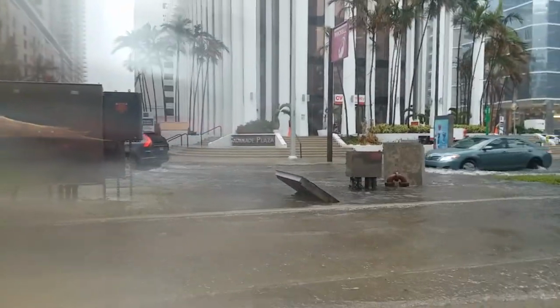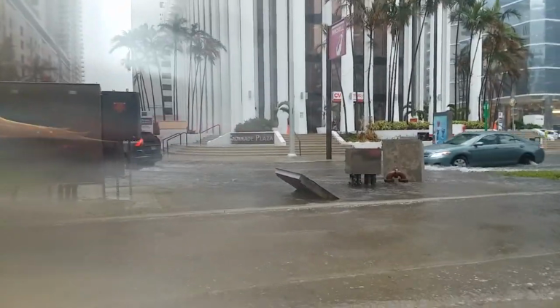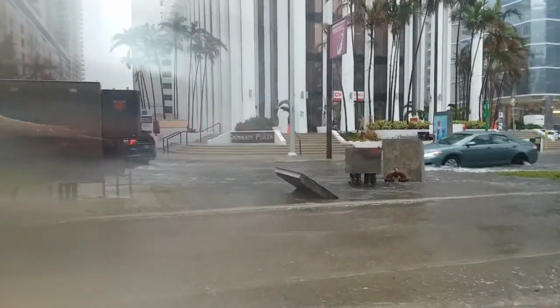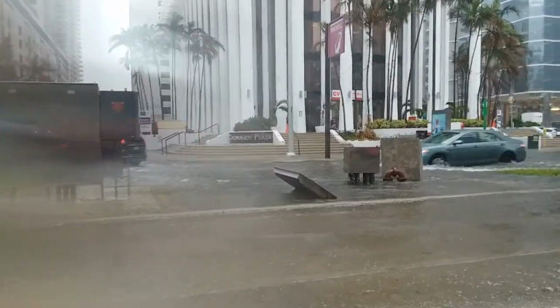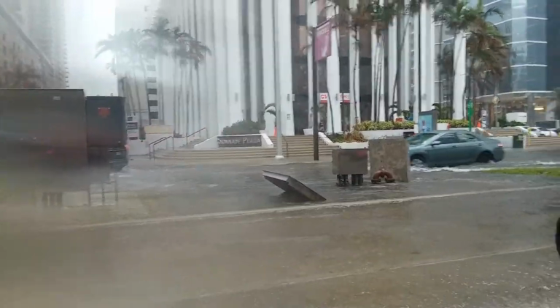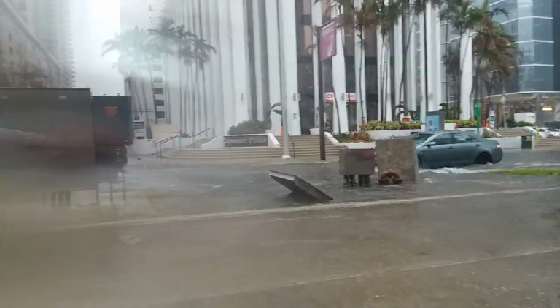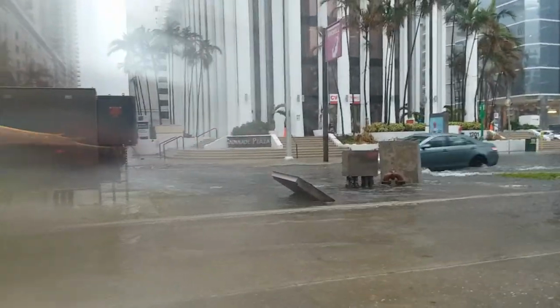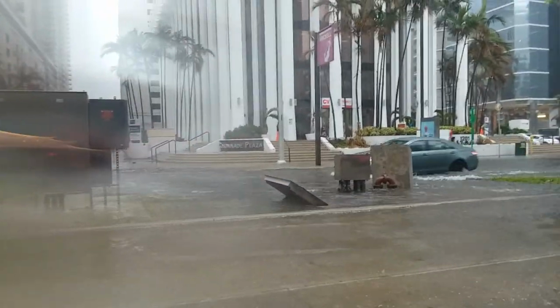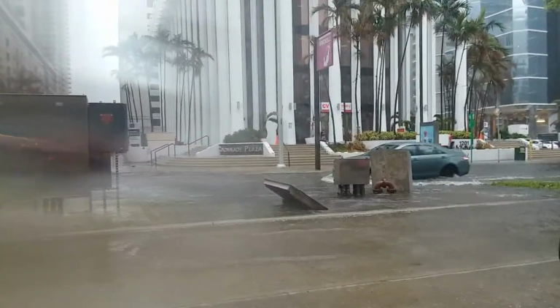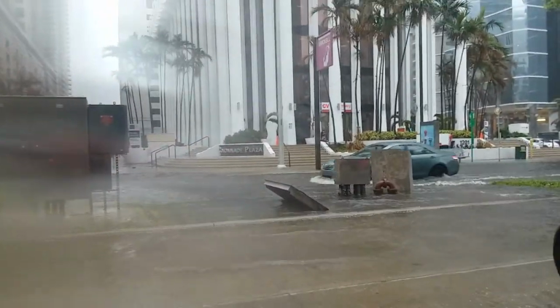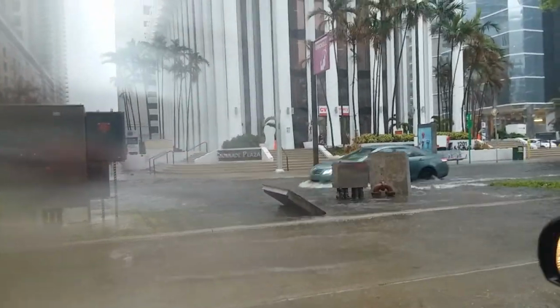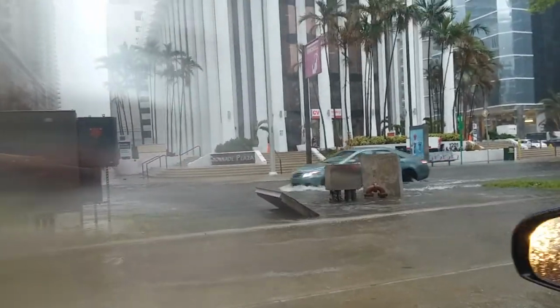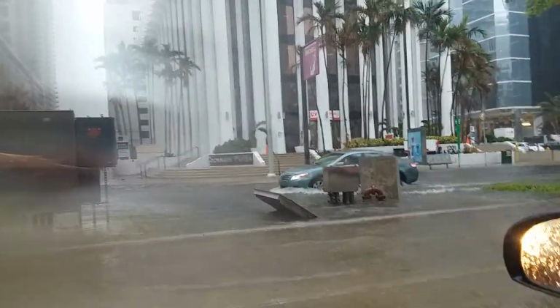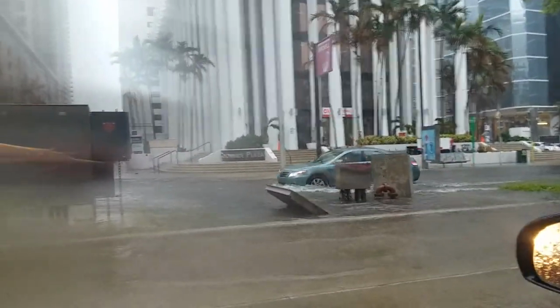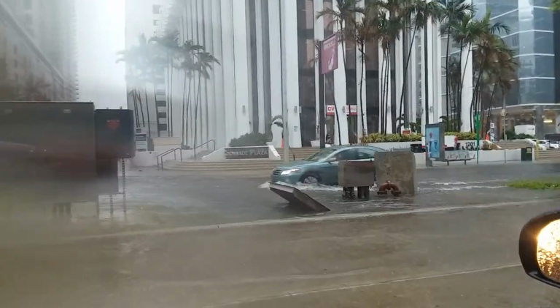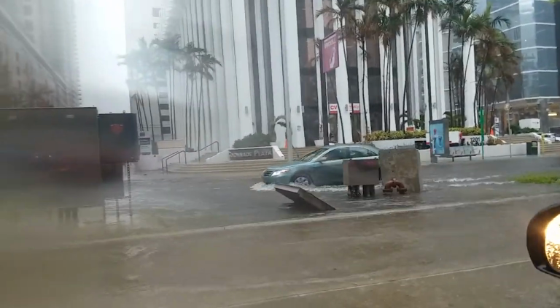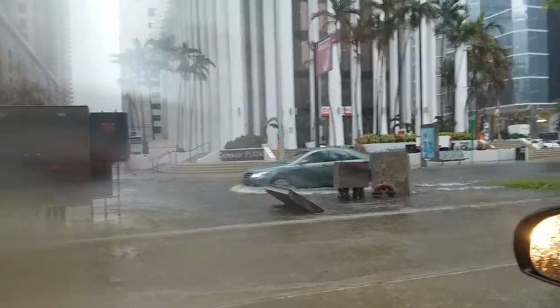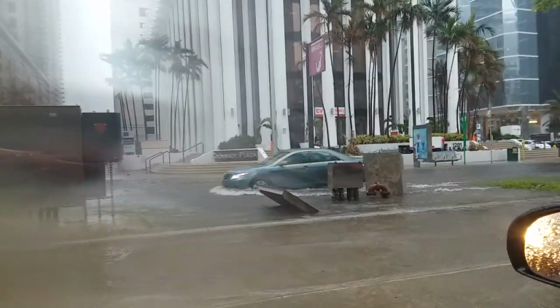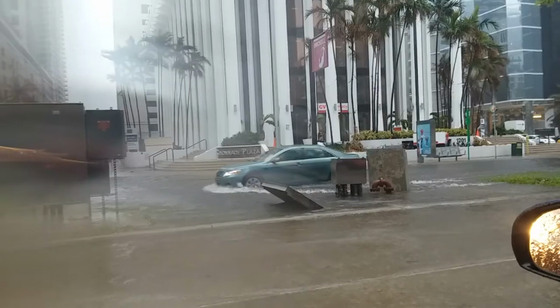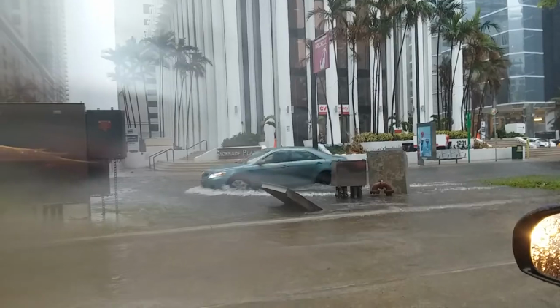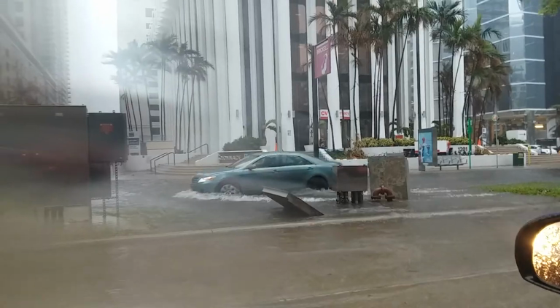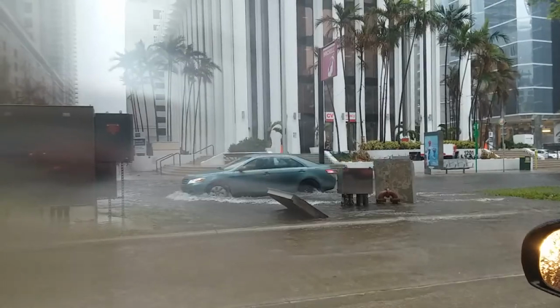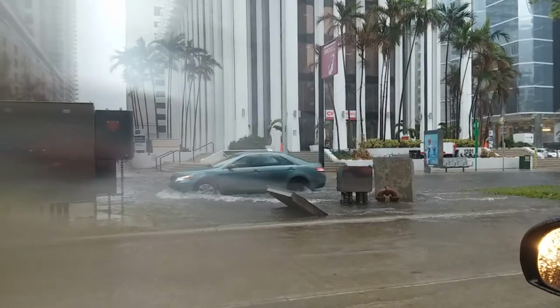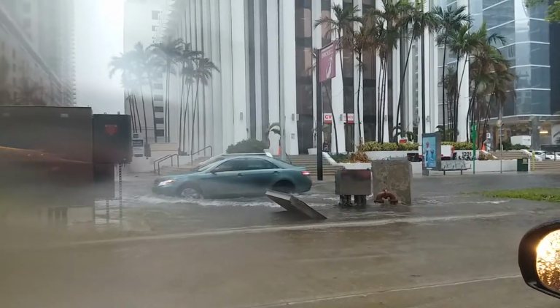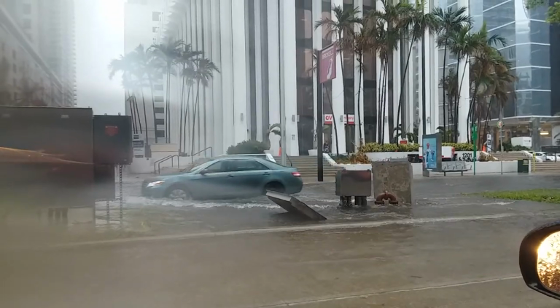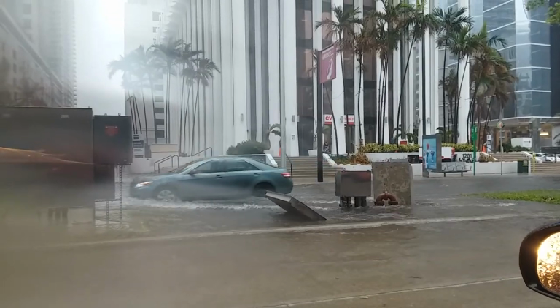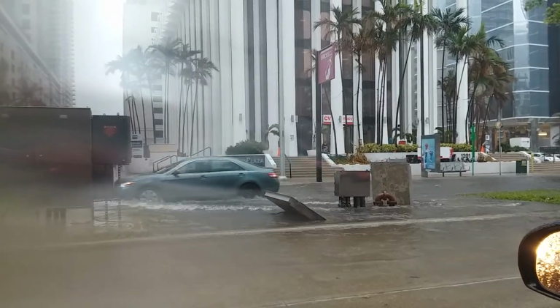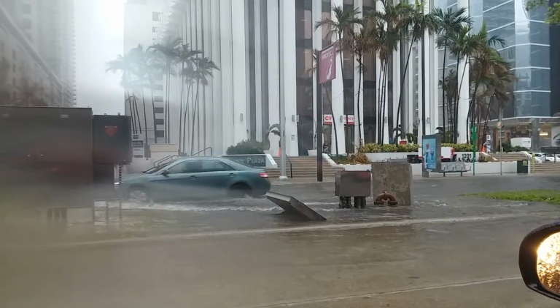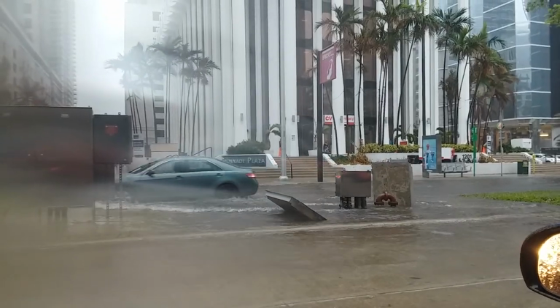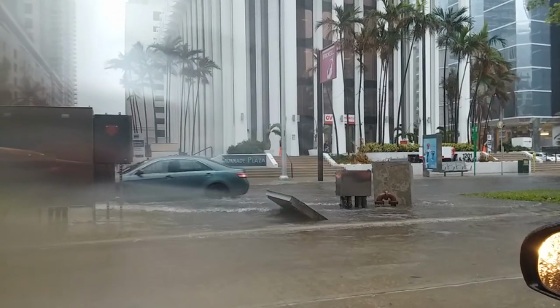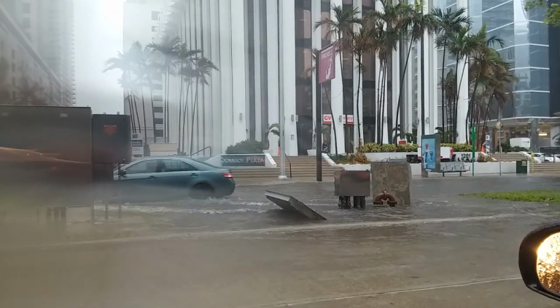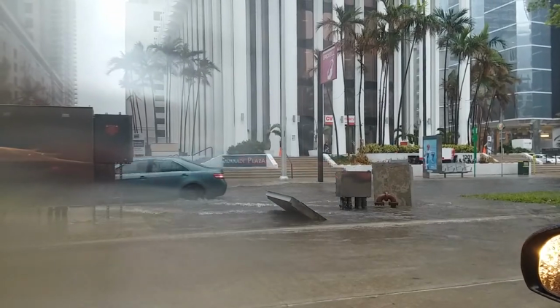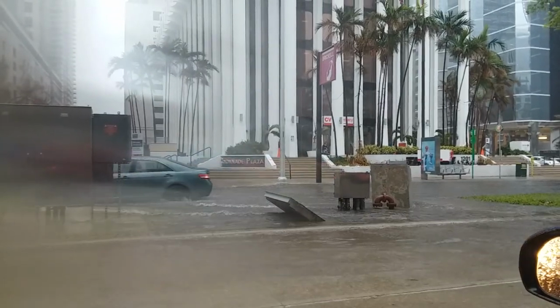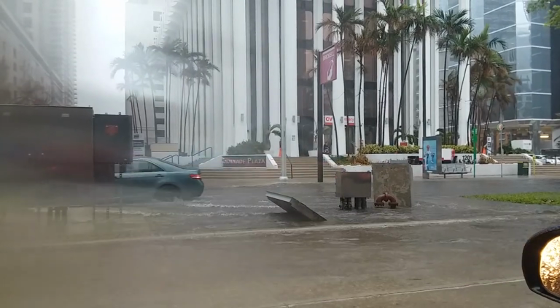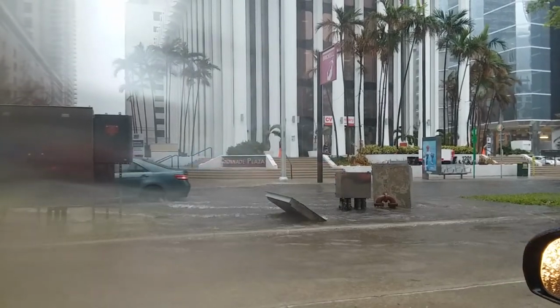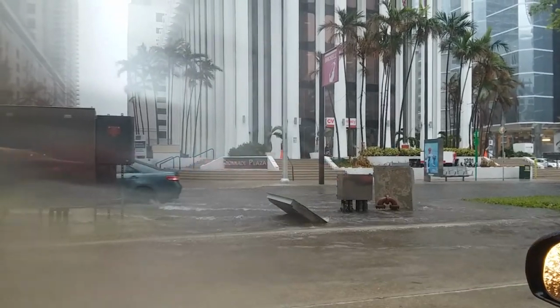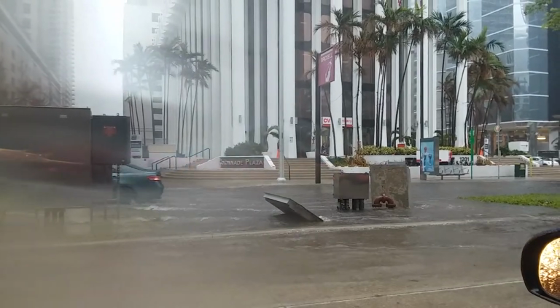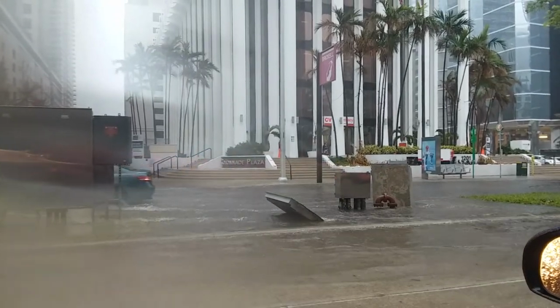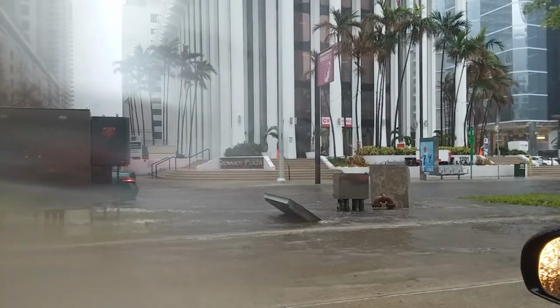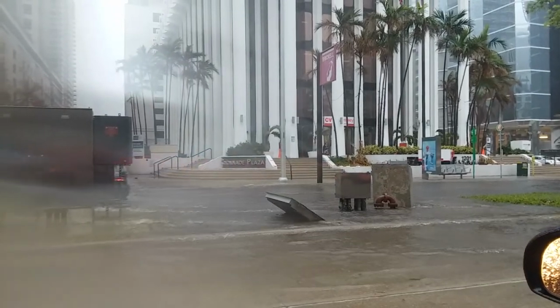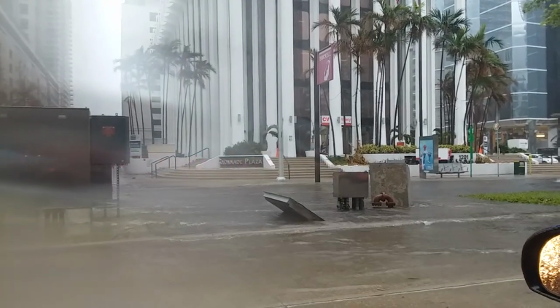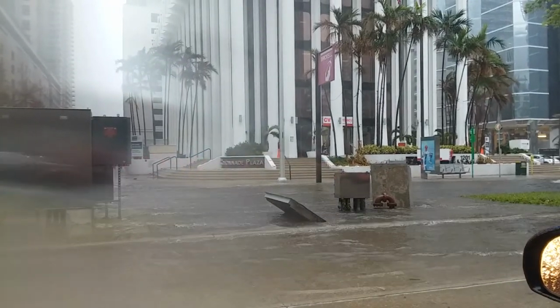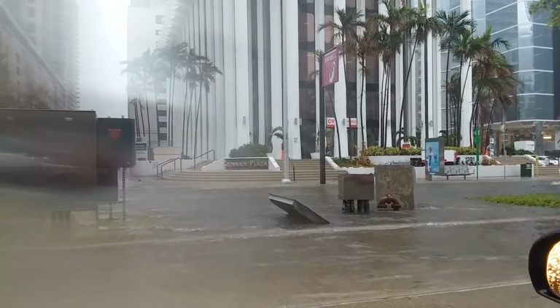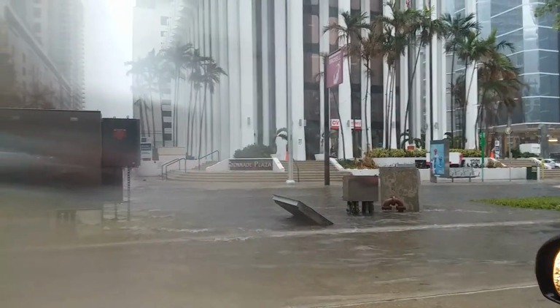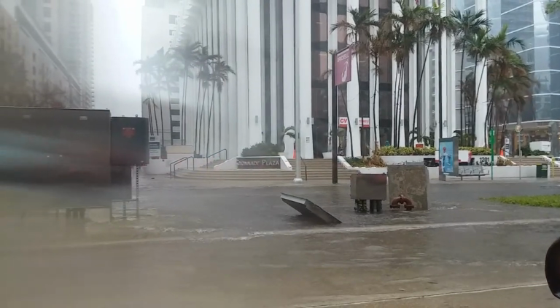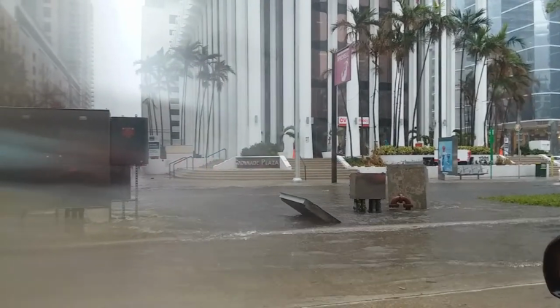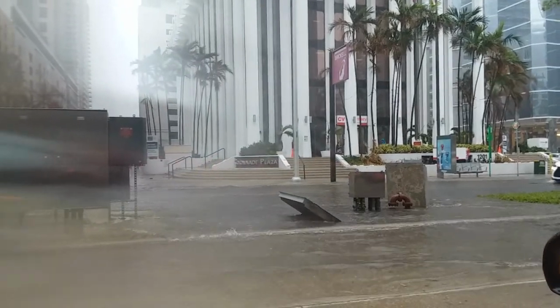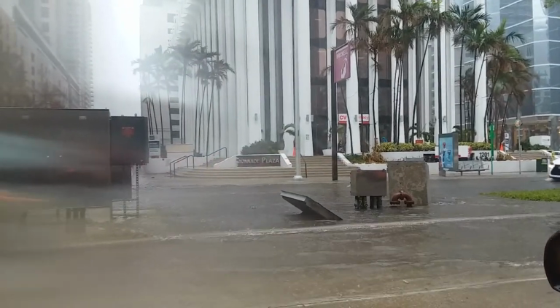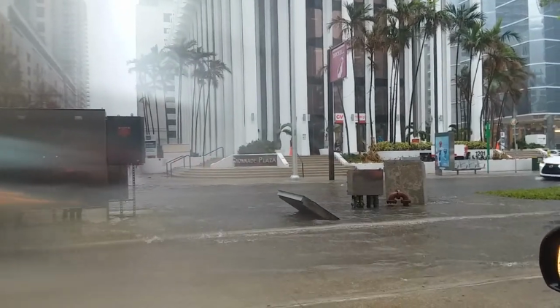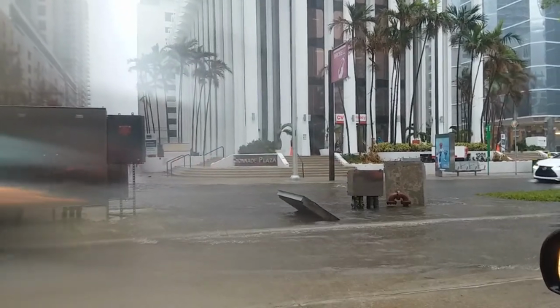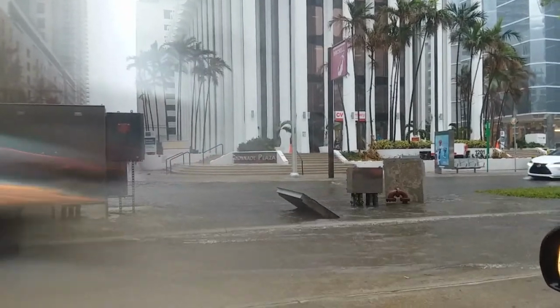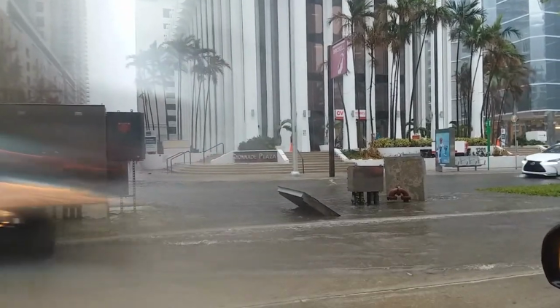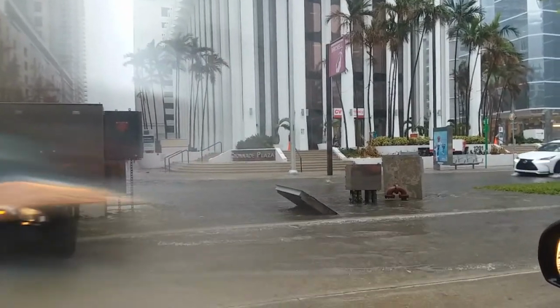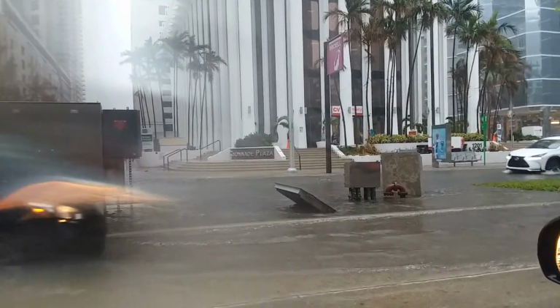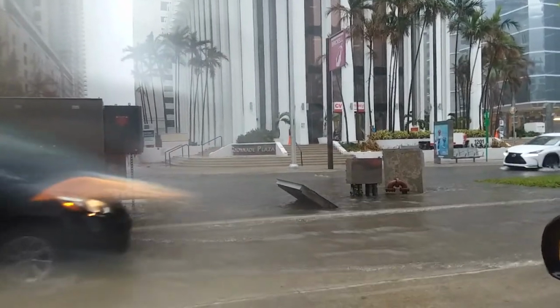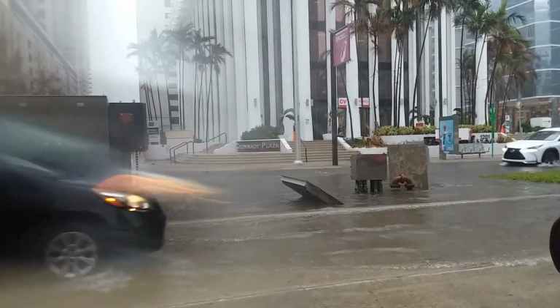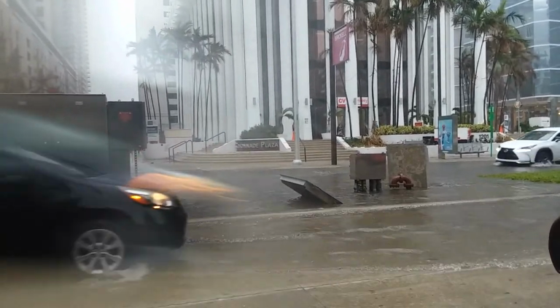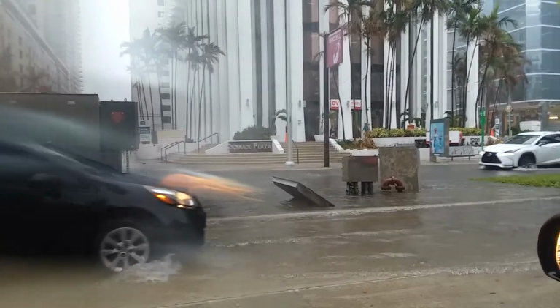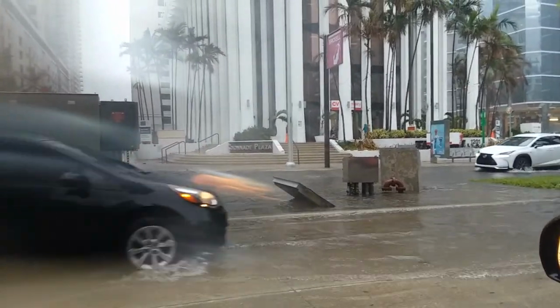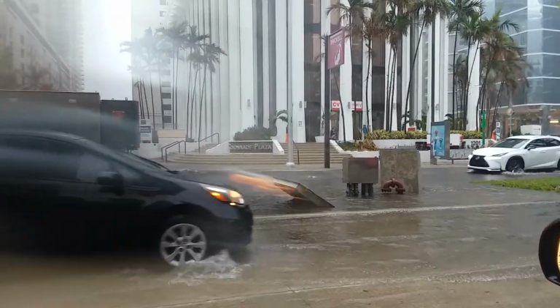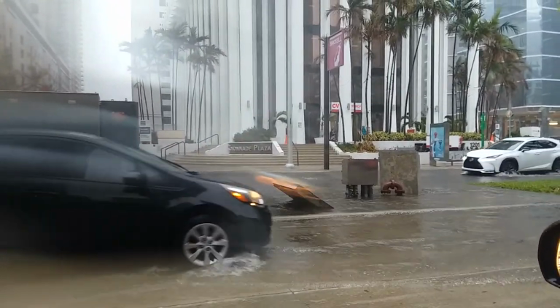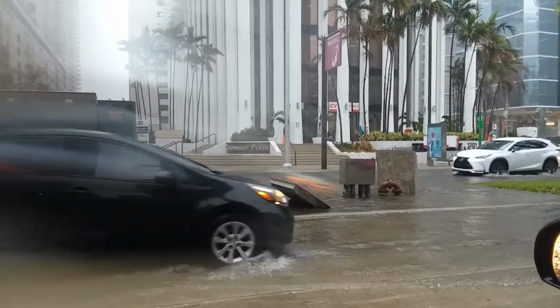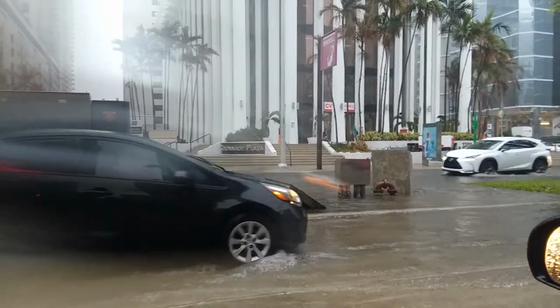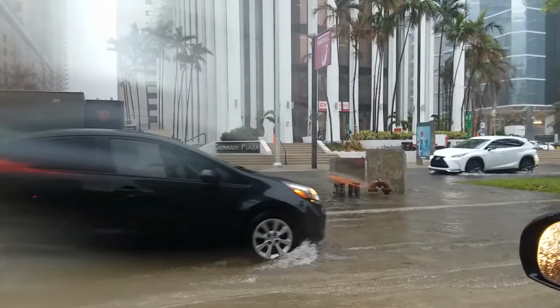I know it's raining right now, but that pretty much just started. This is pretty much all saltwater.